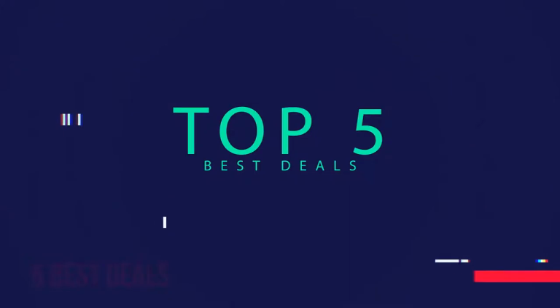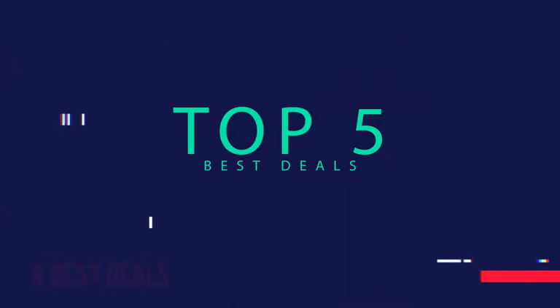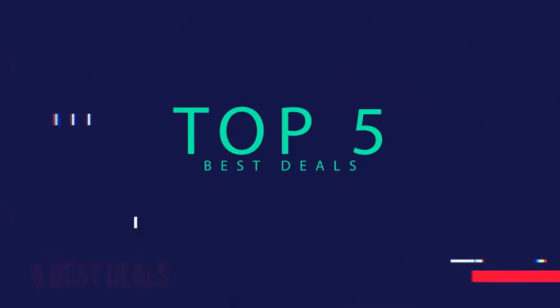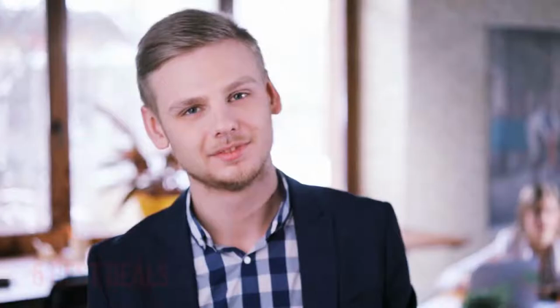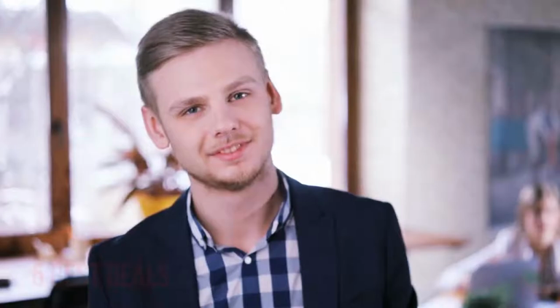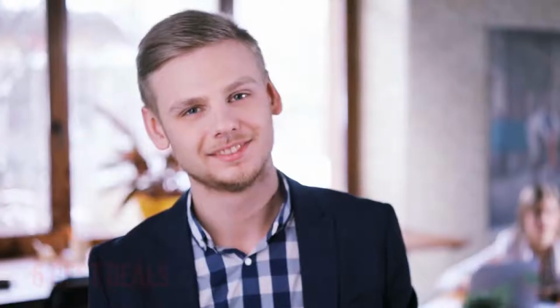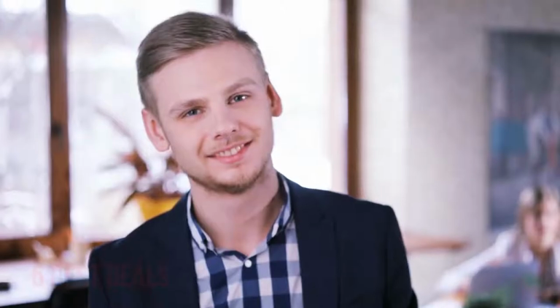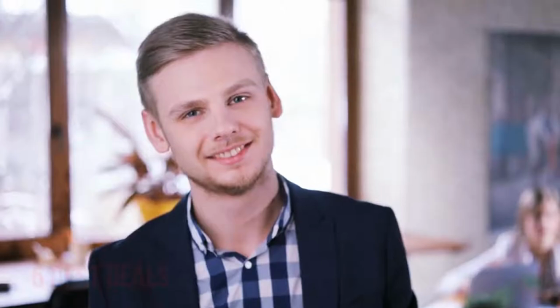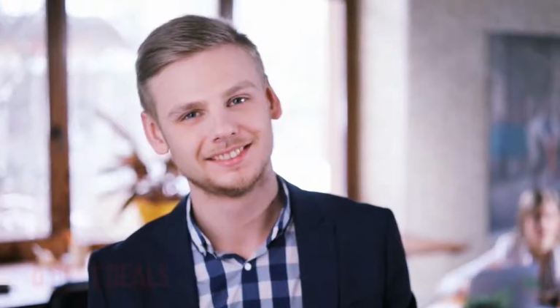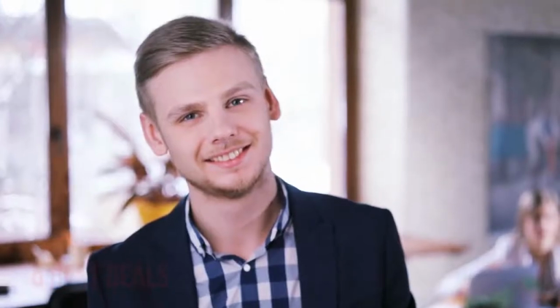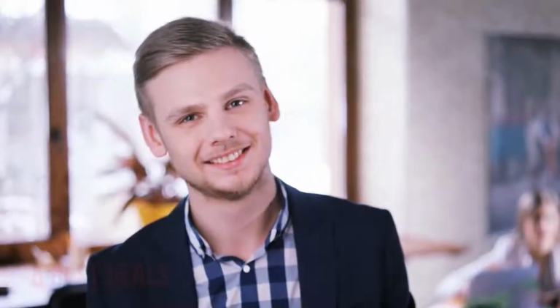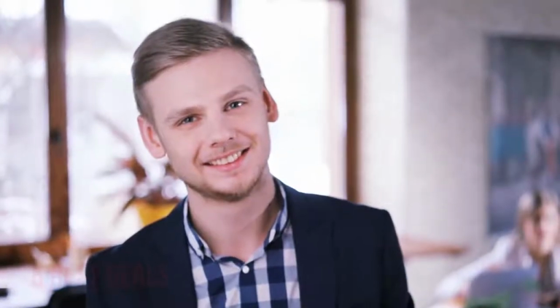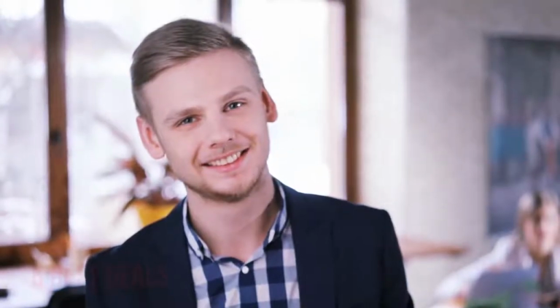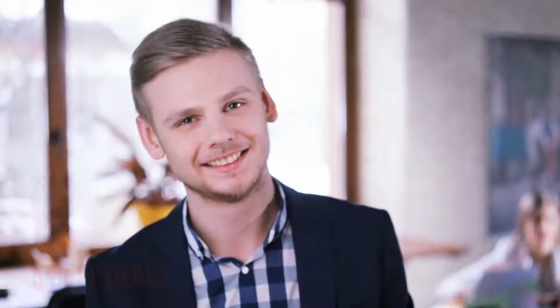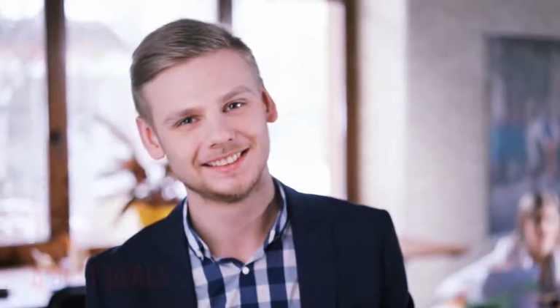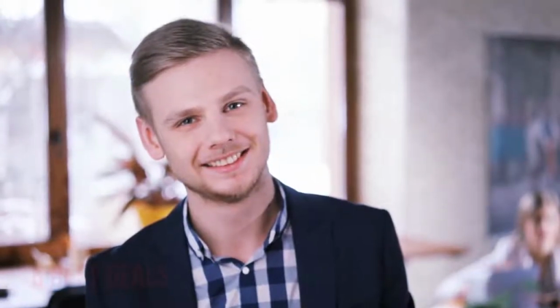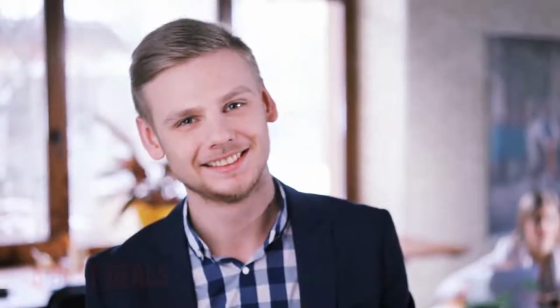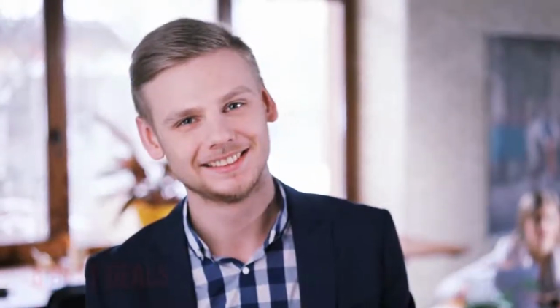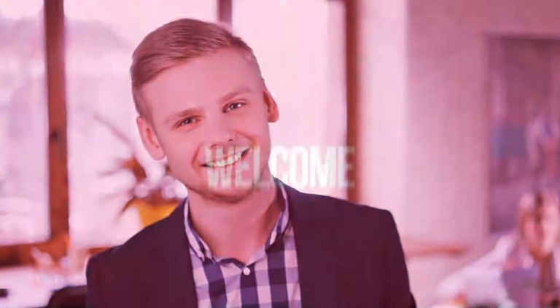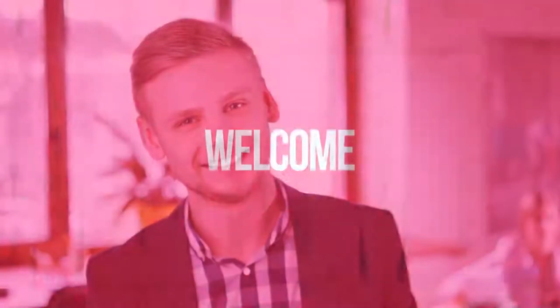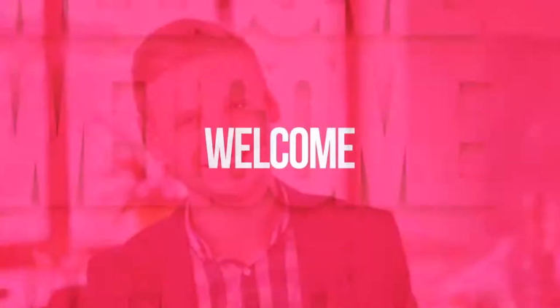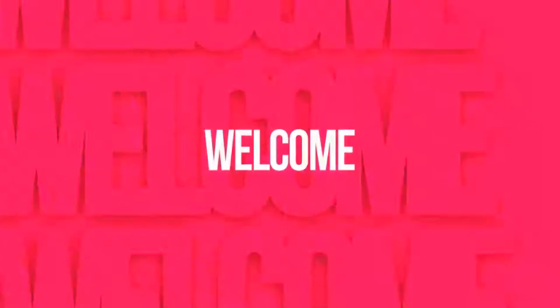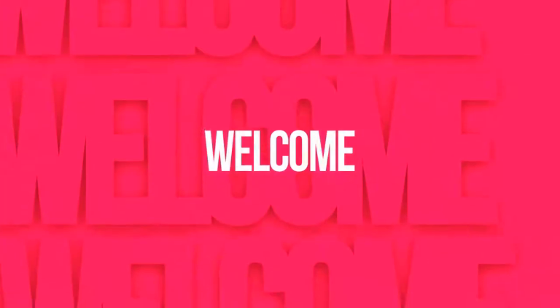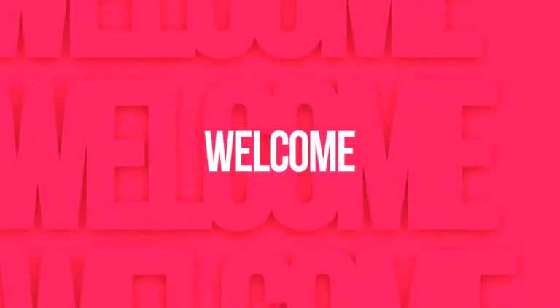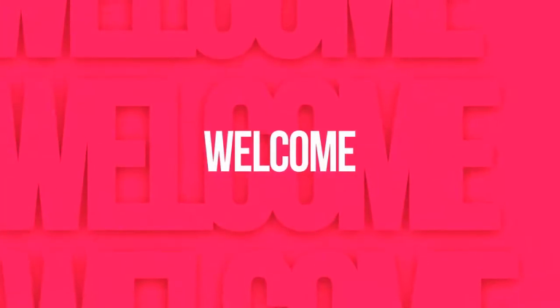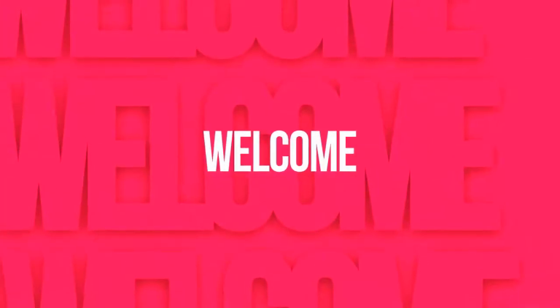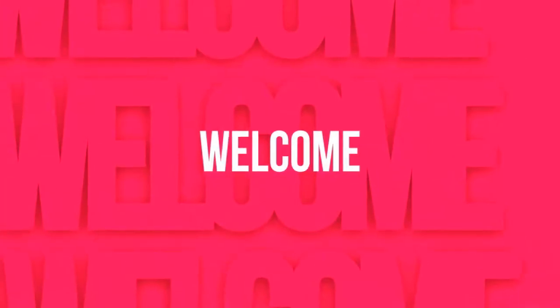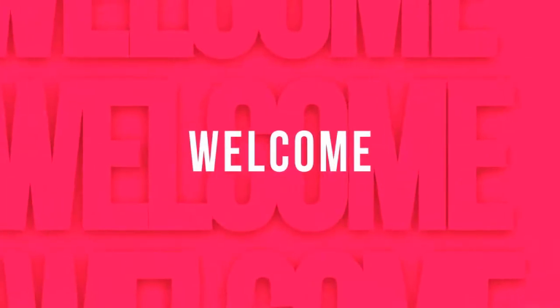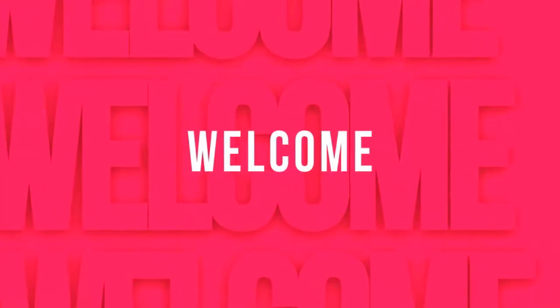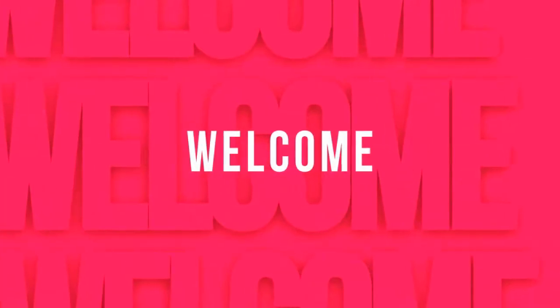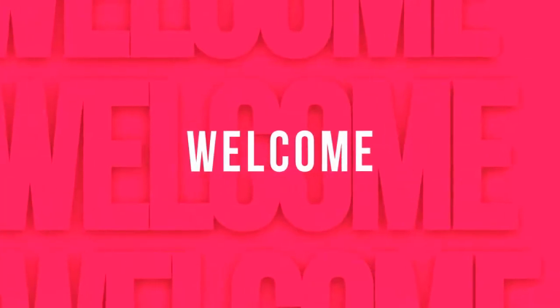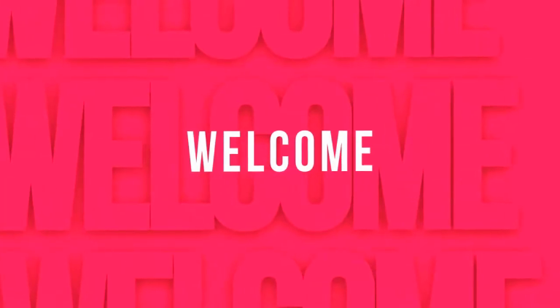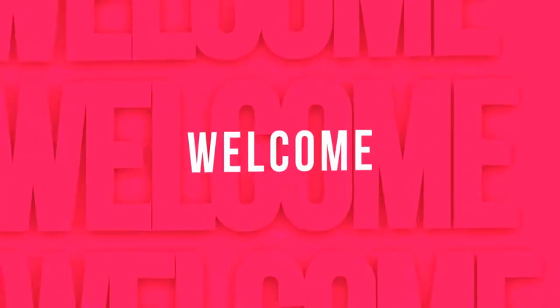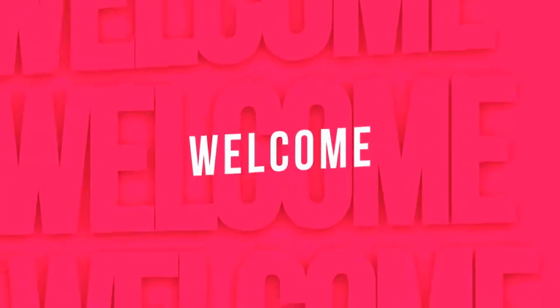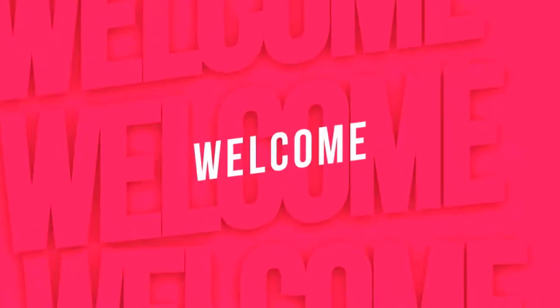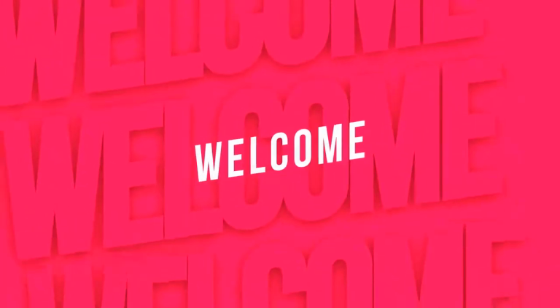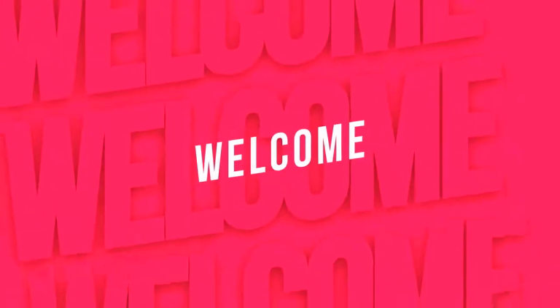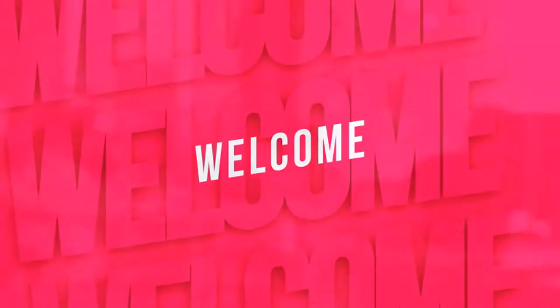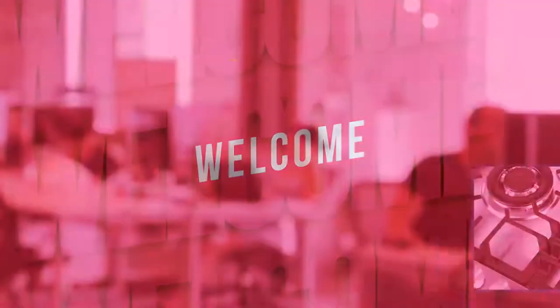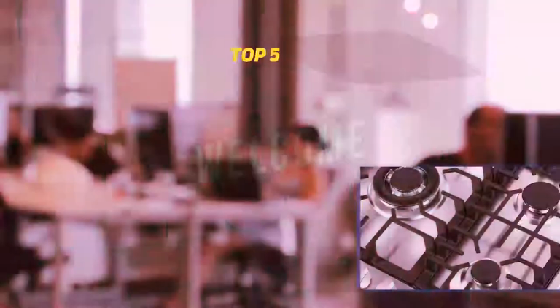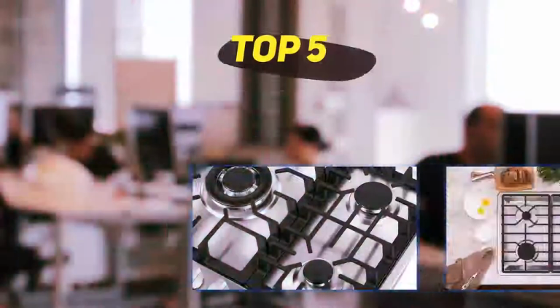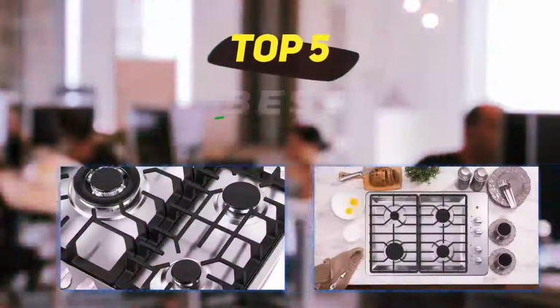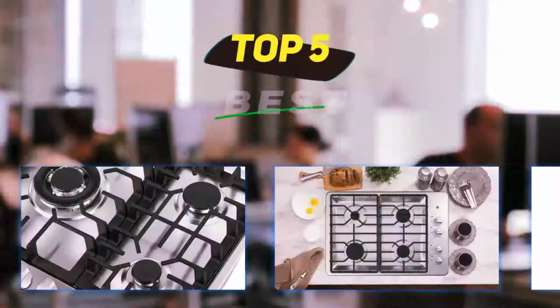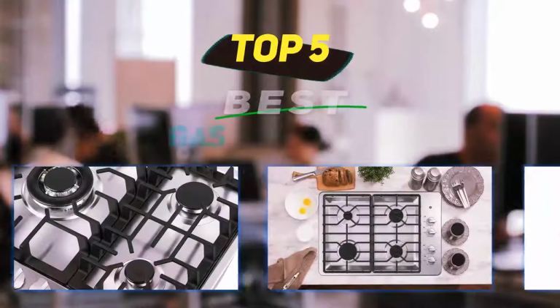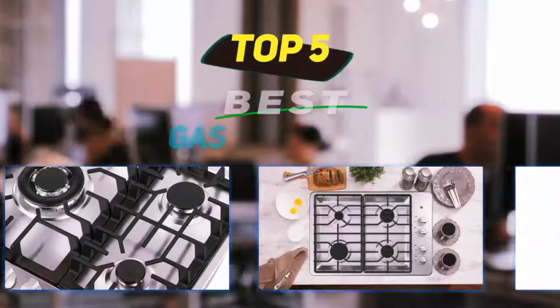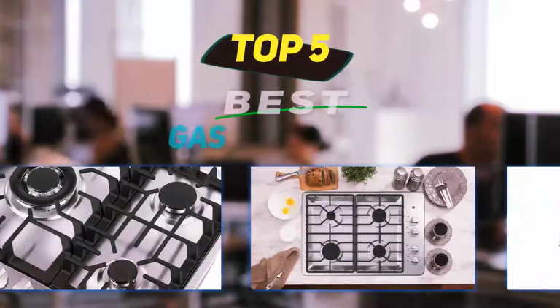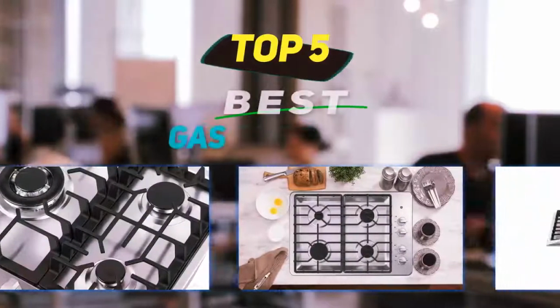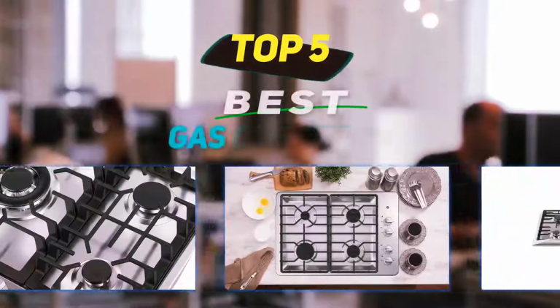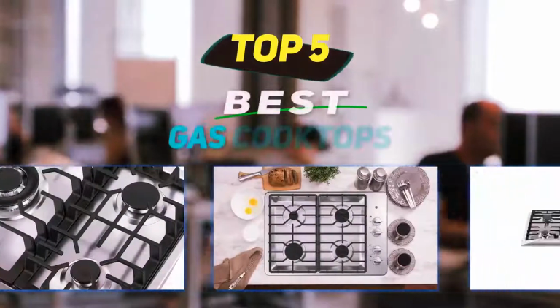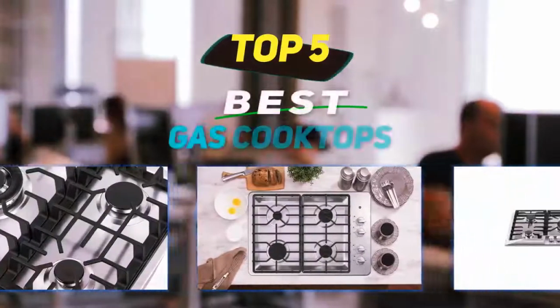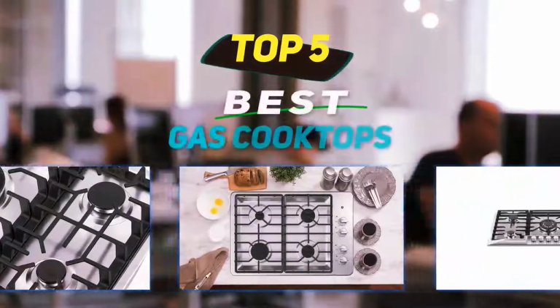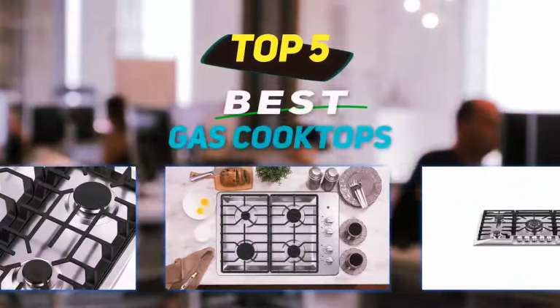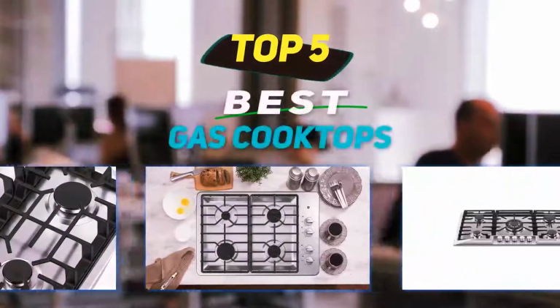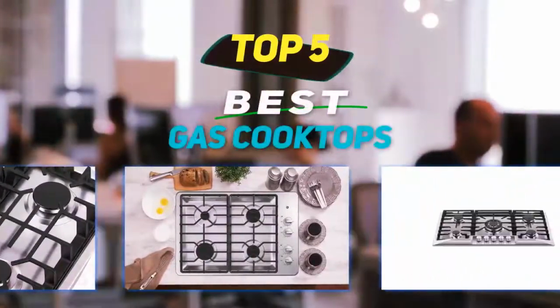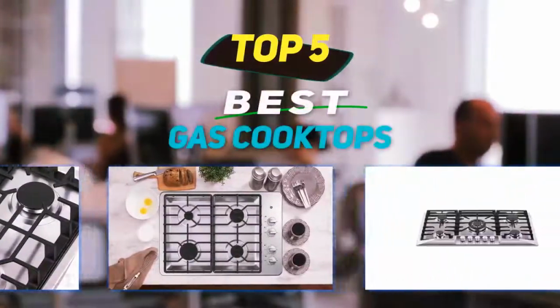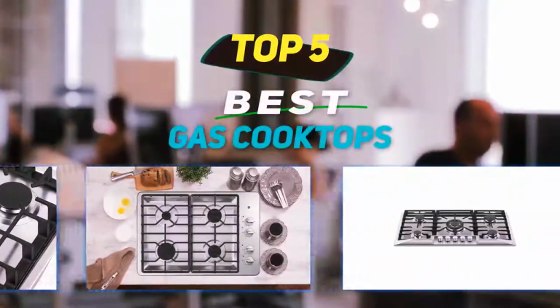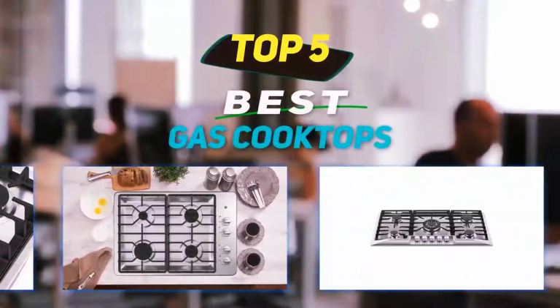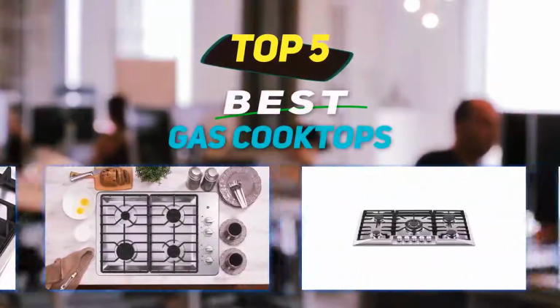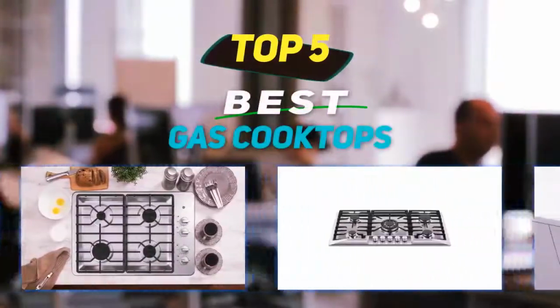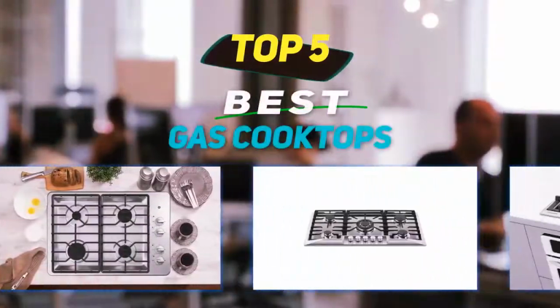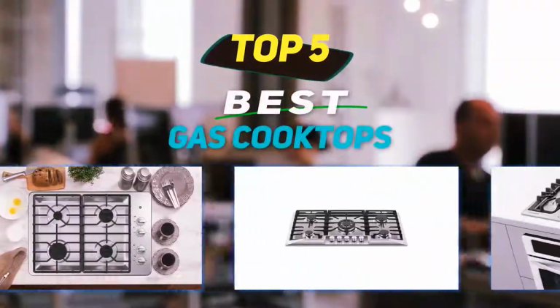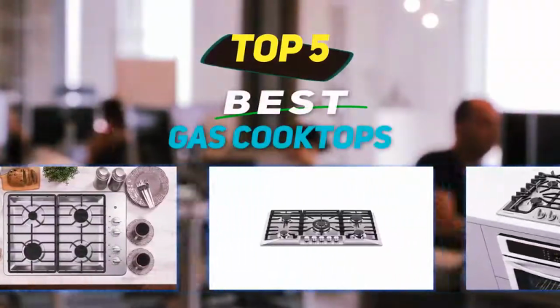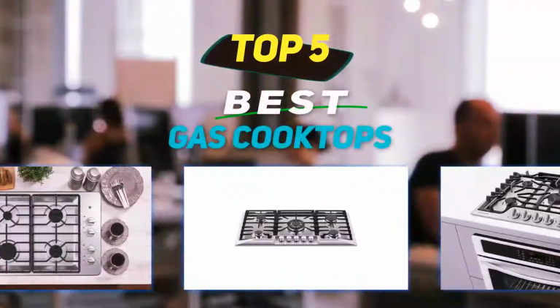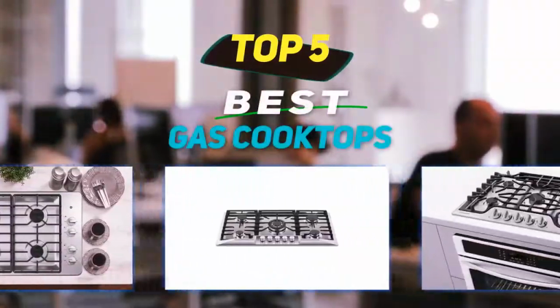Hey guys, welcome back to my channel. In this video I'm gonna talk about the top 5 best gas cooktops.